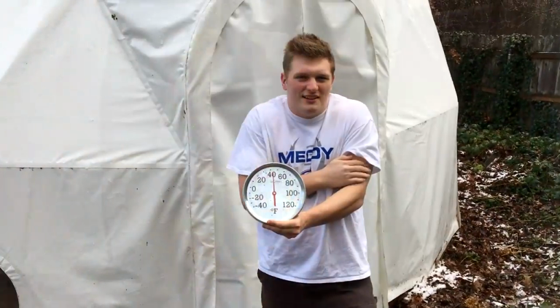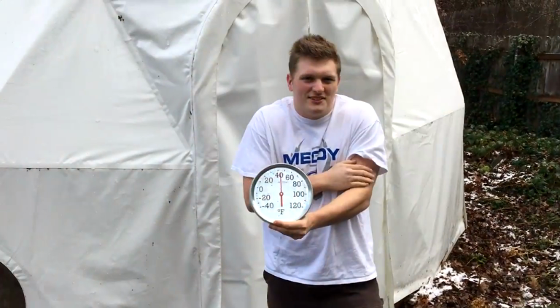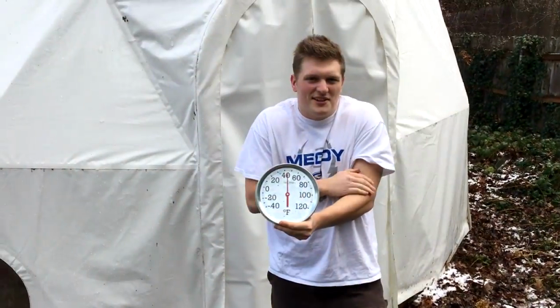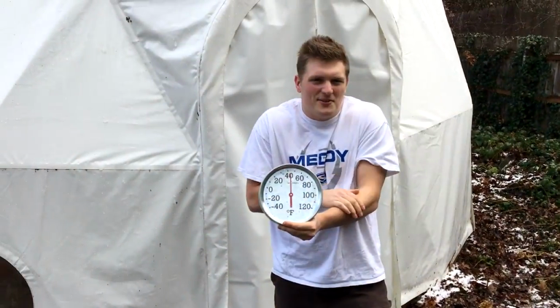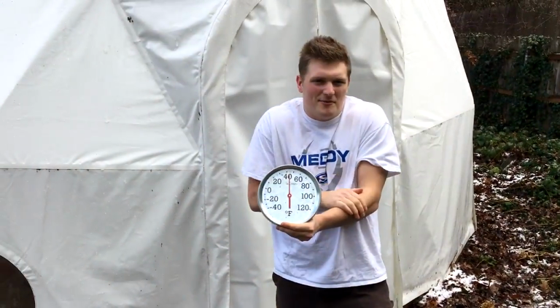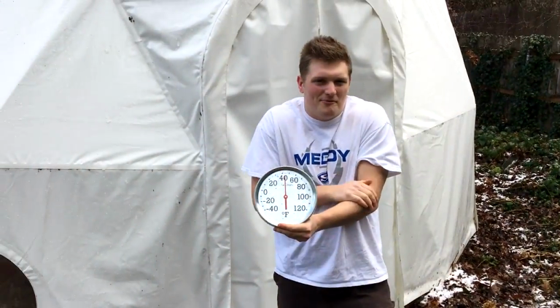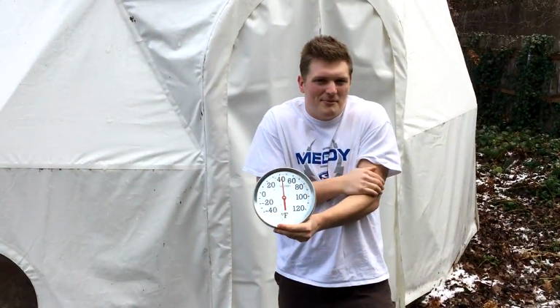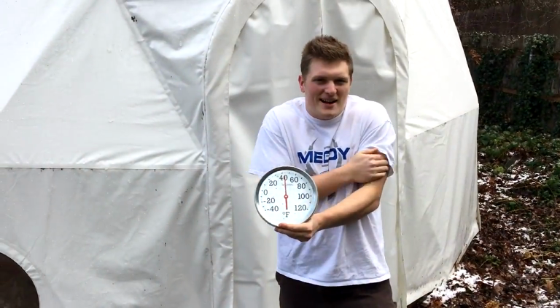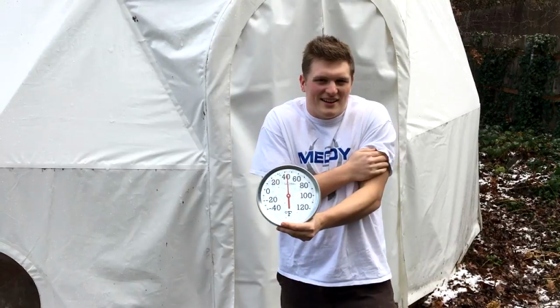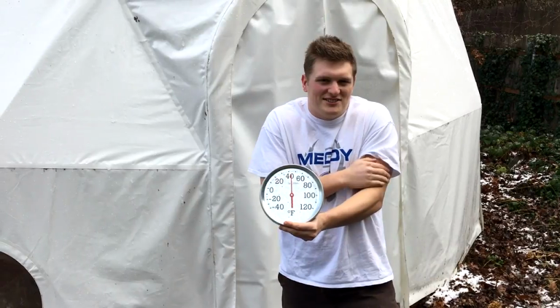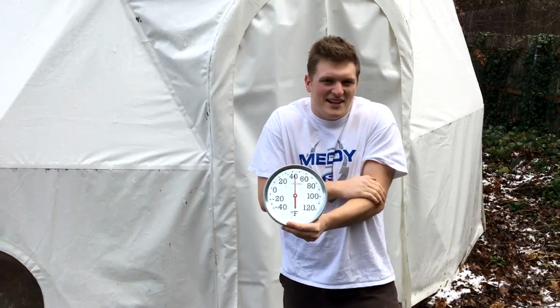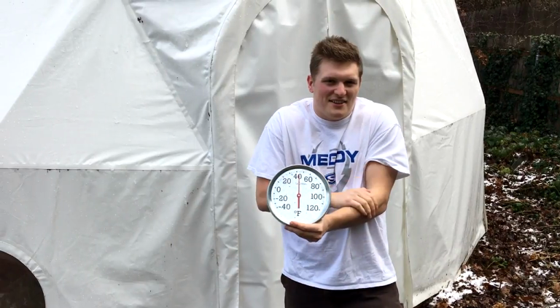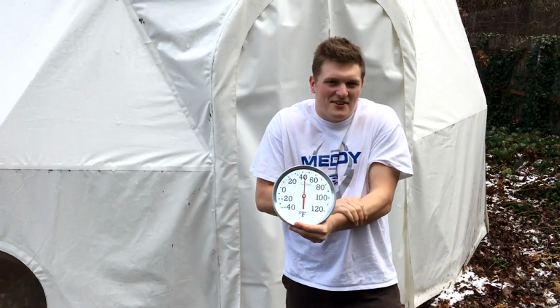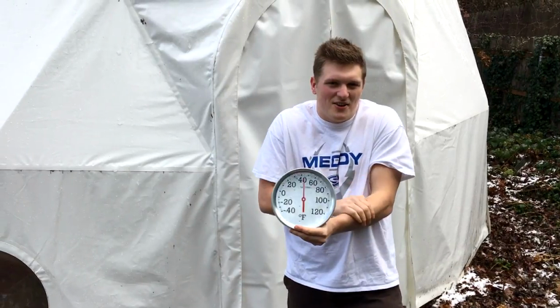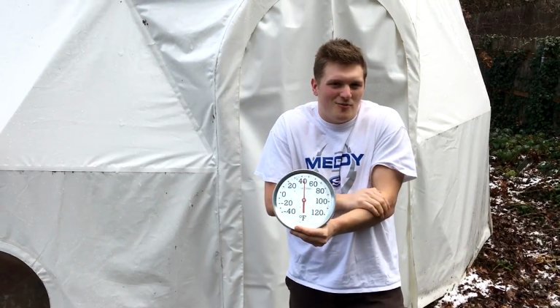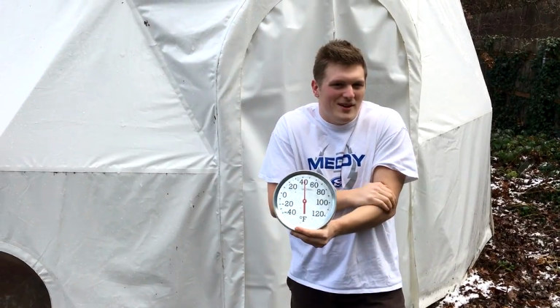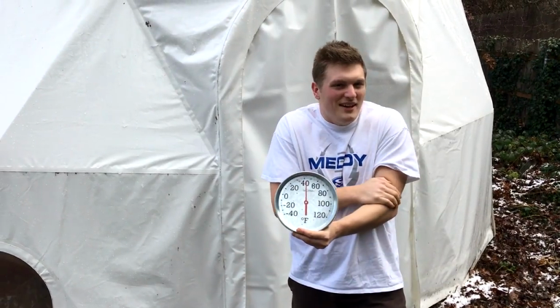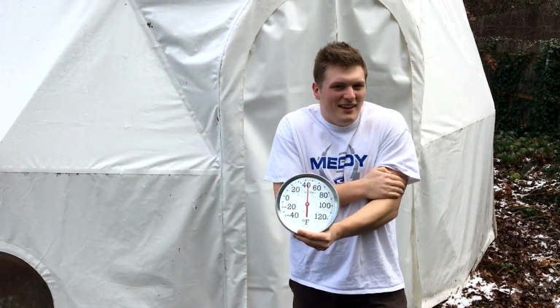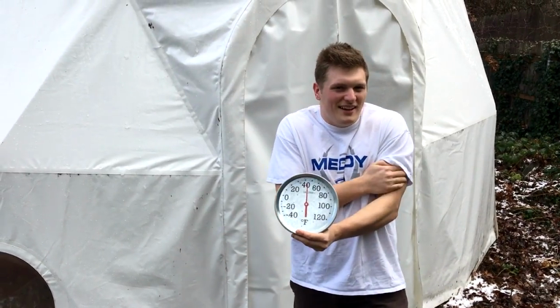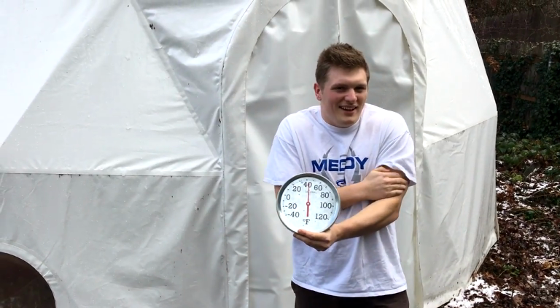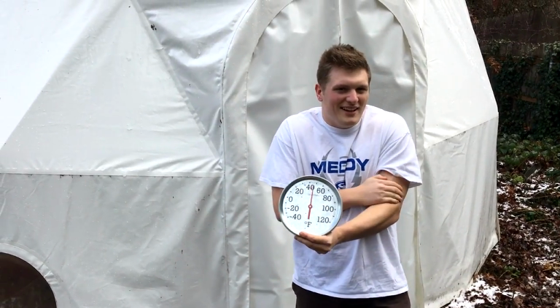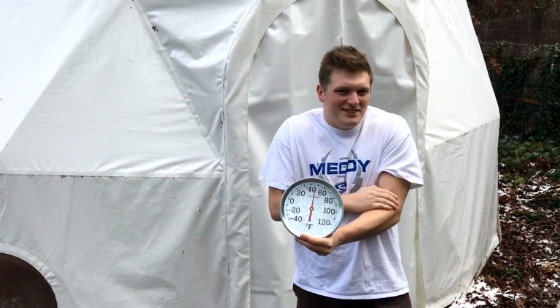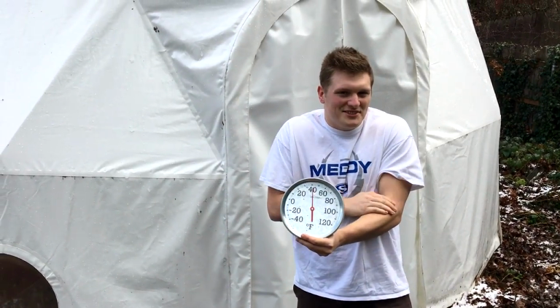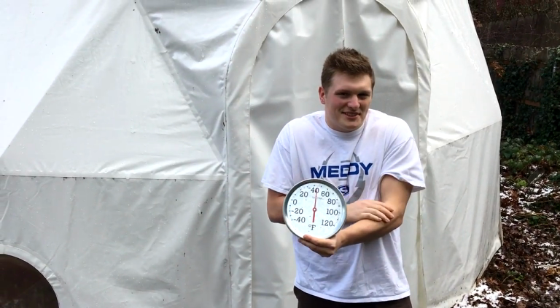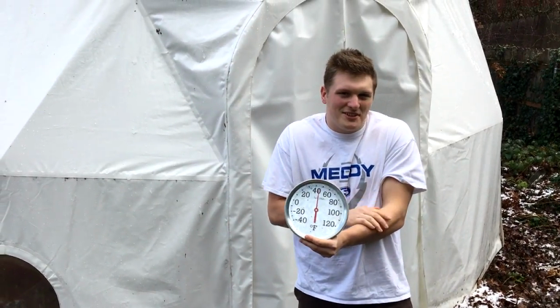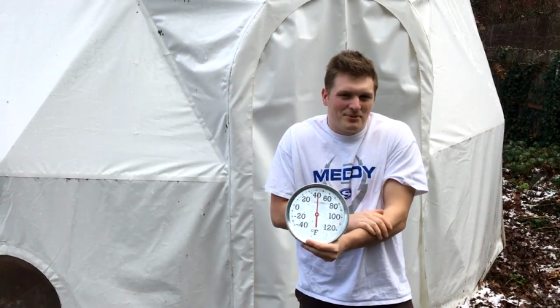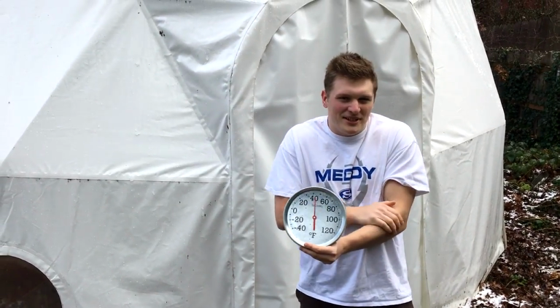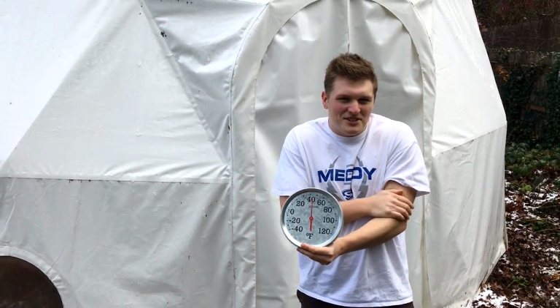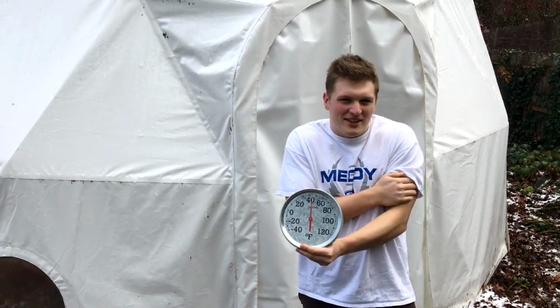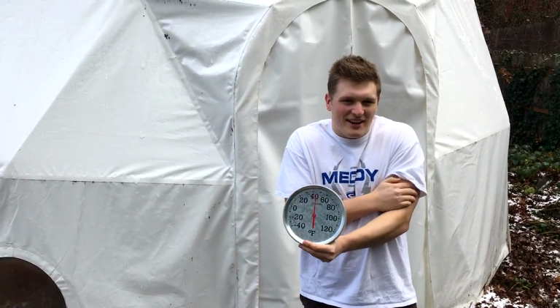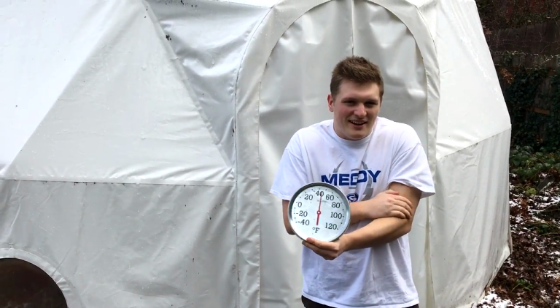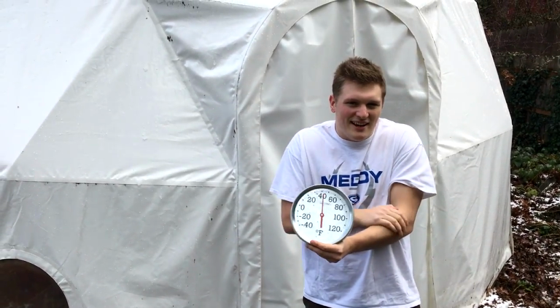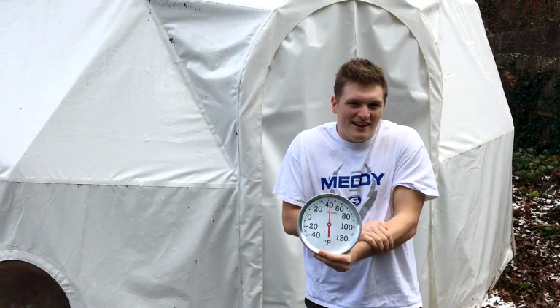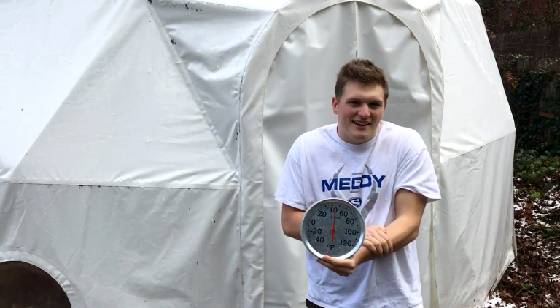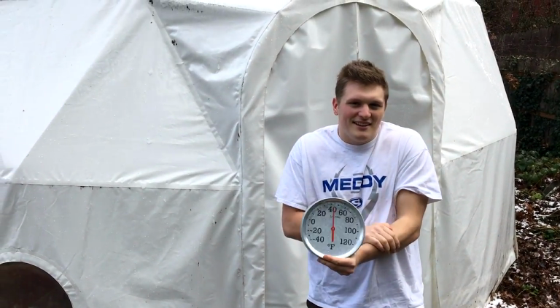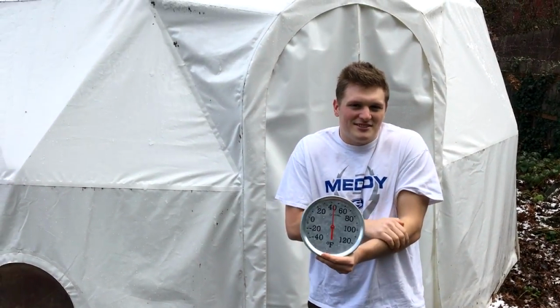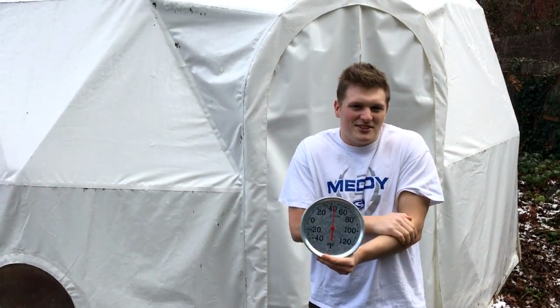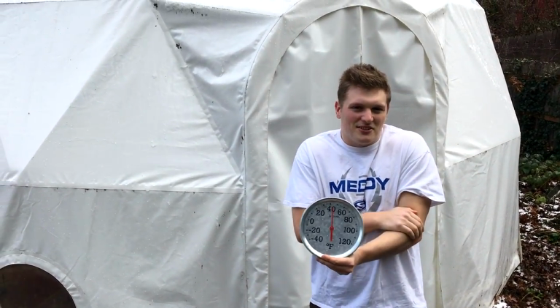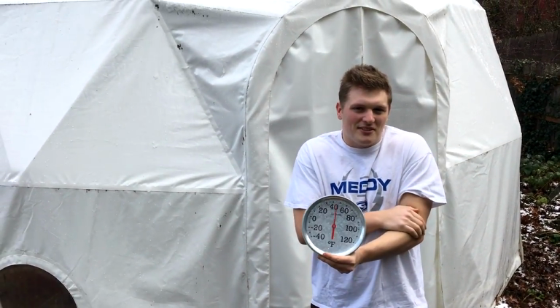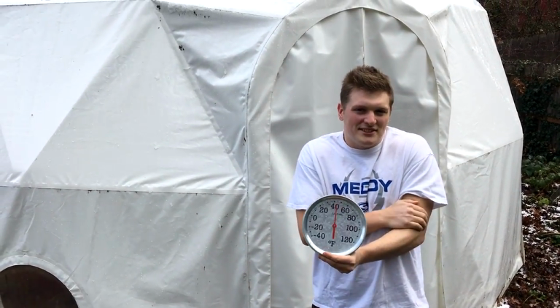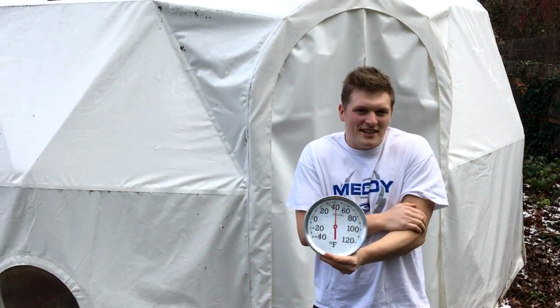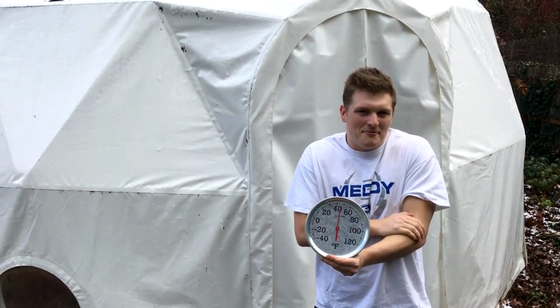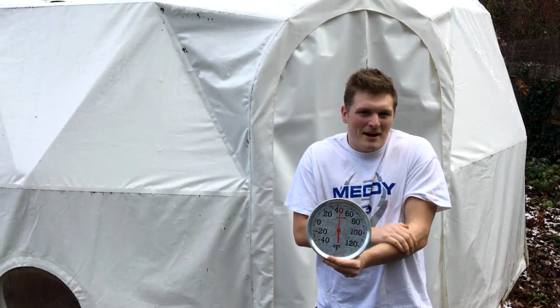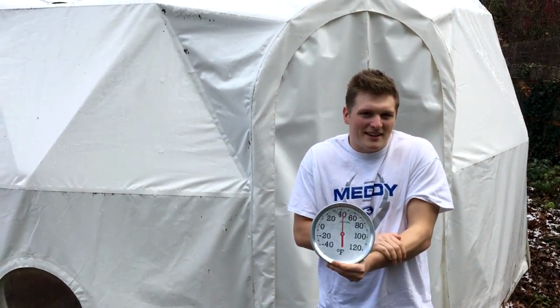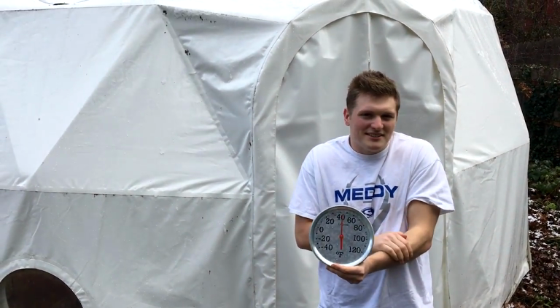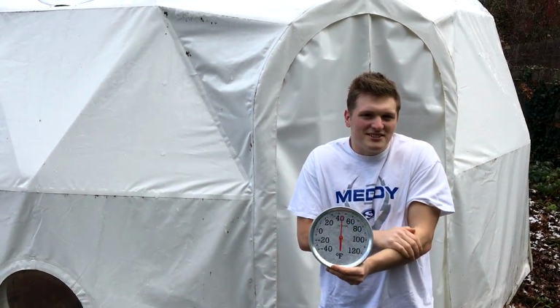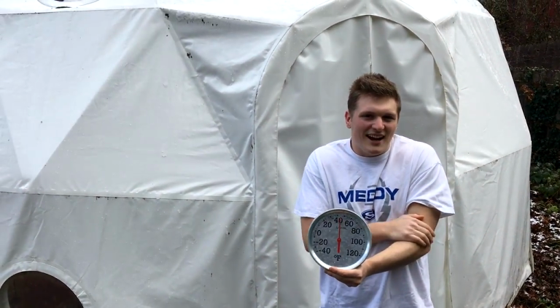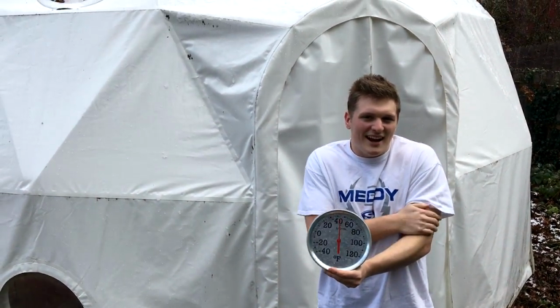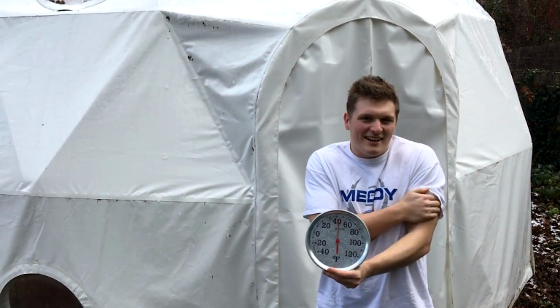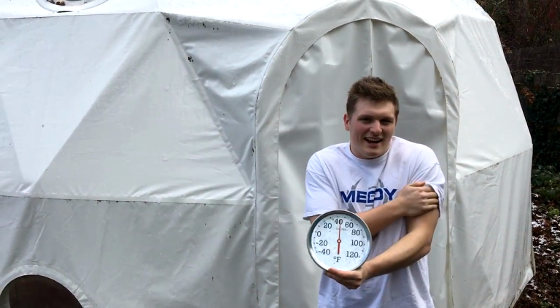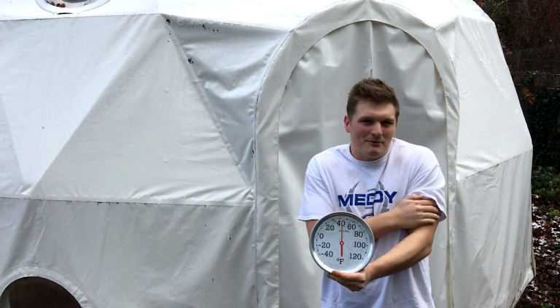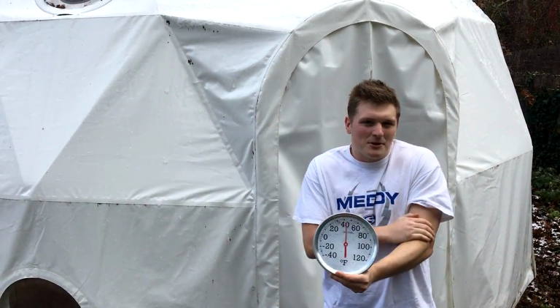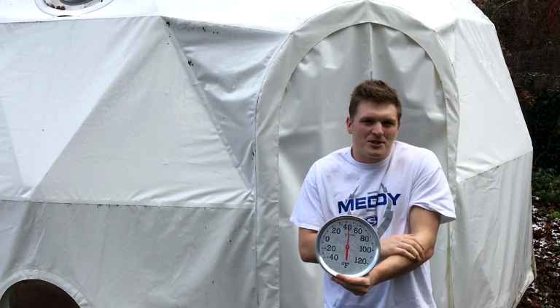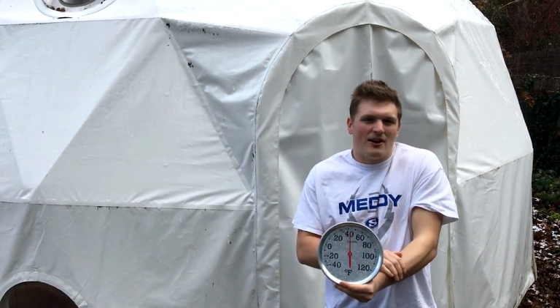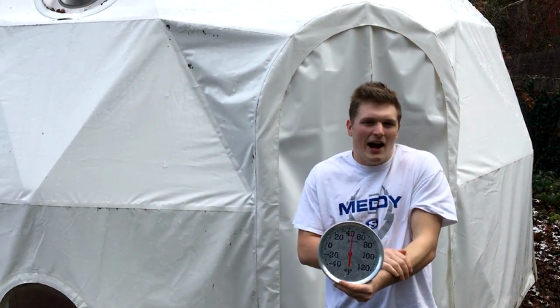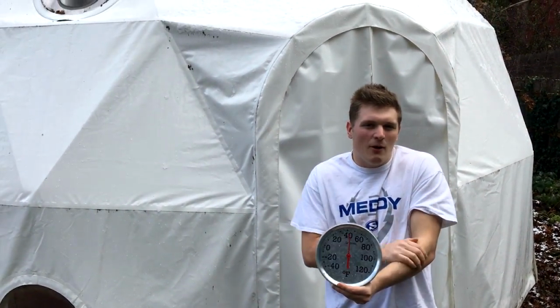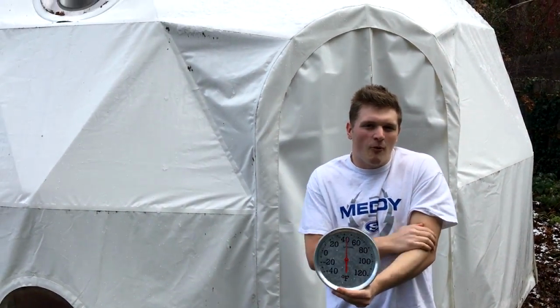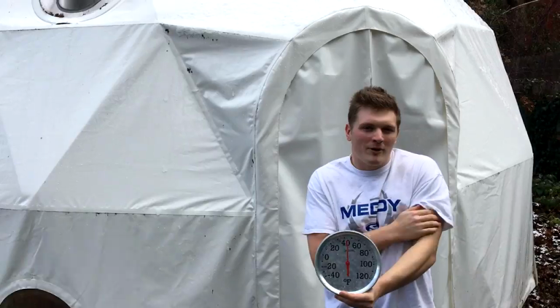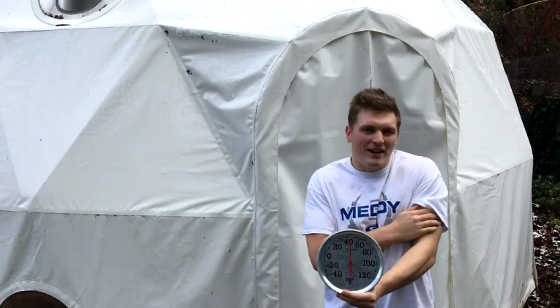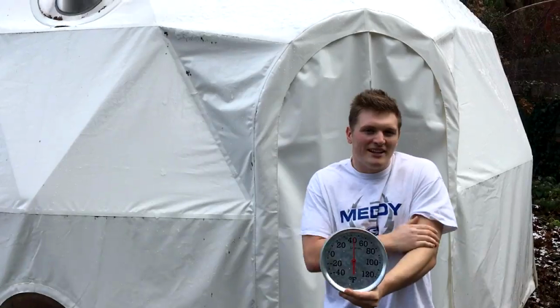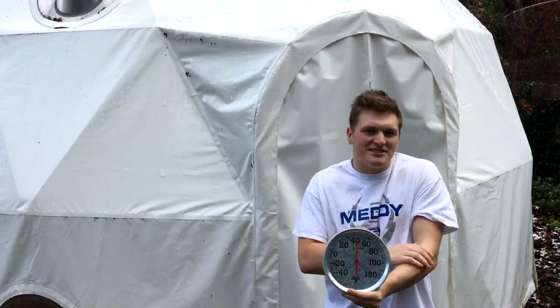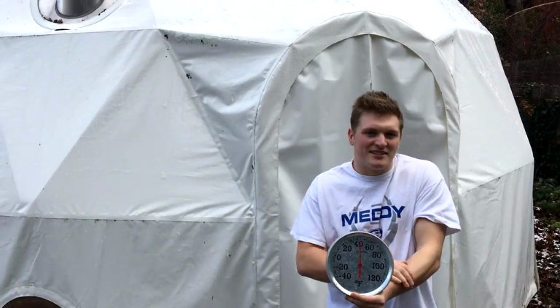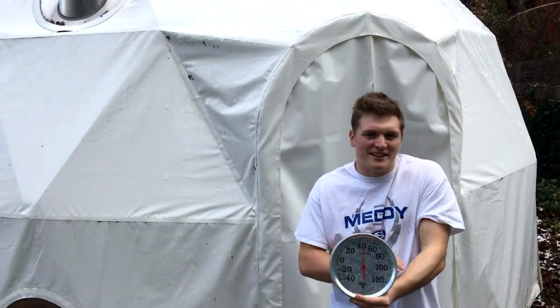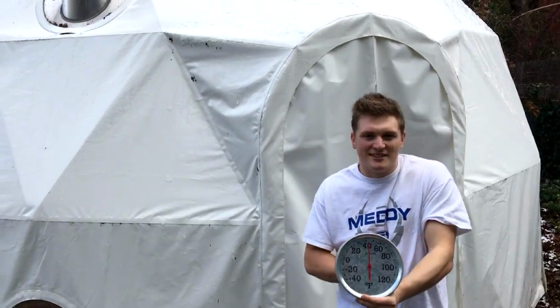So back outside the dome, it's still pretty chilly today. So let's head back inside and we'll show how warm it is in there.